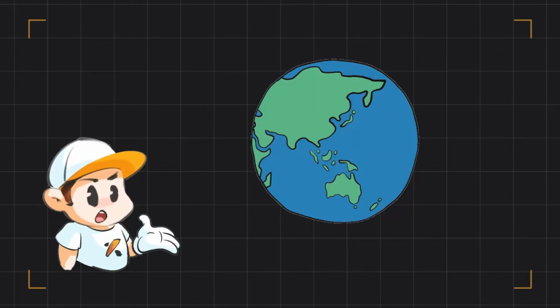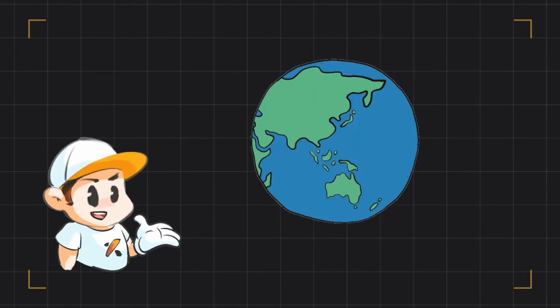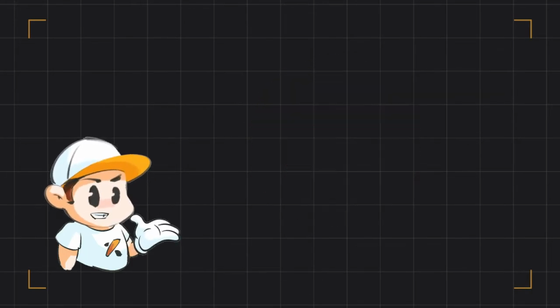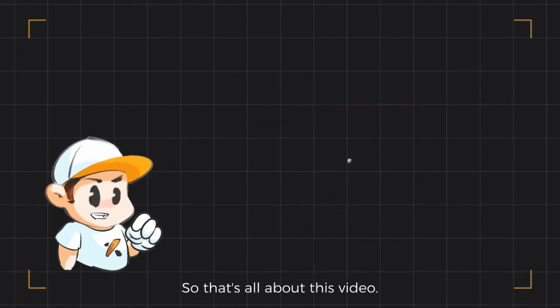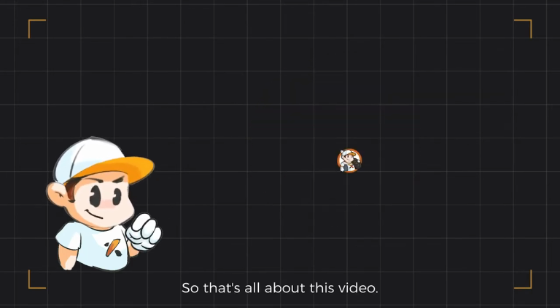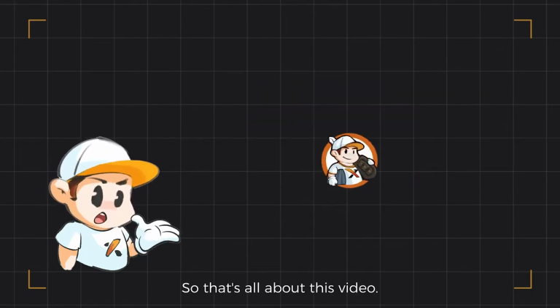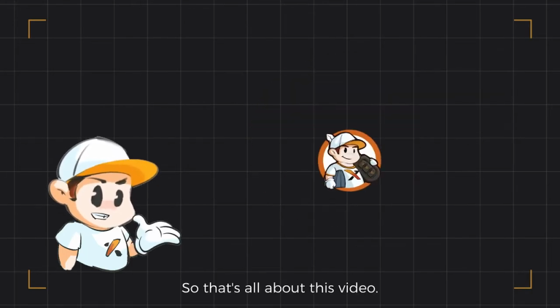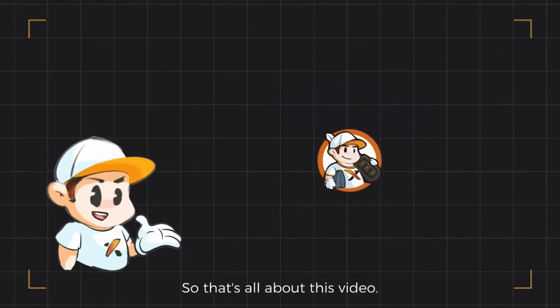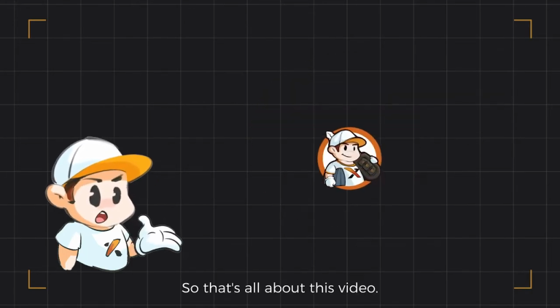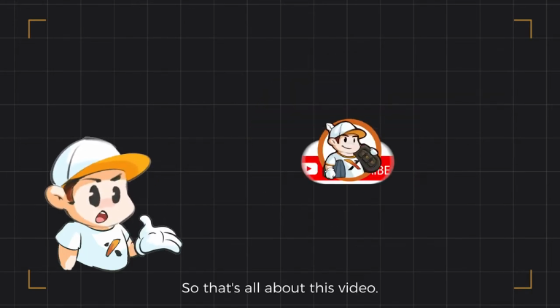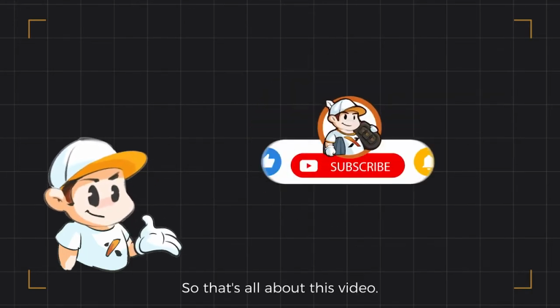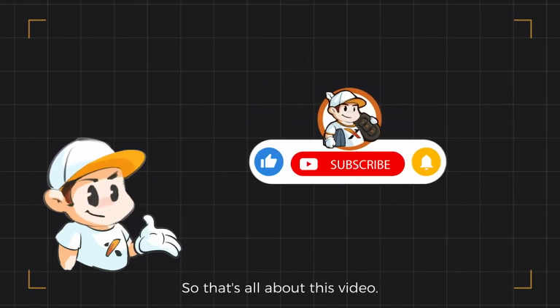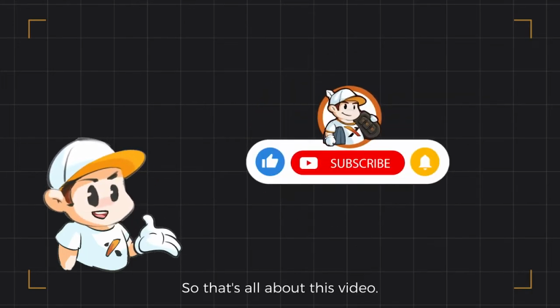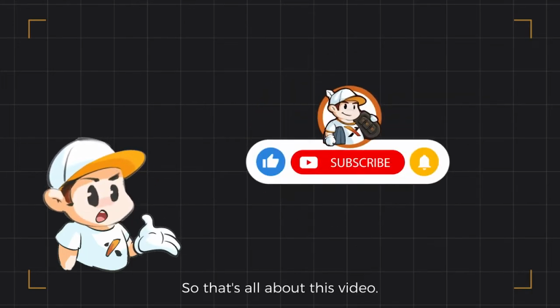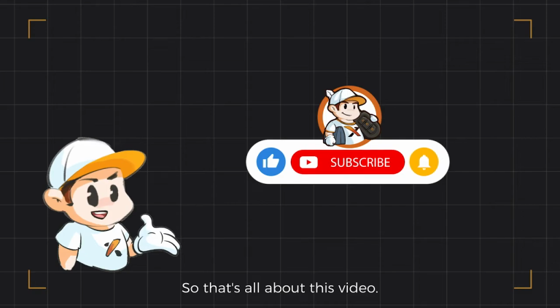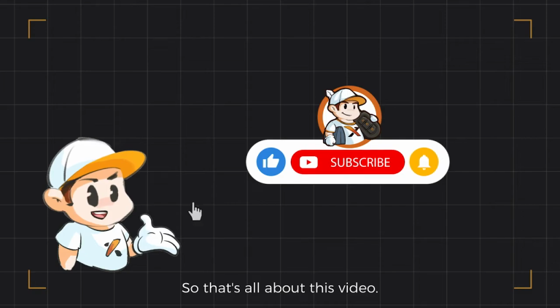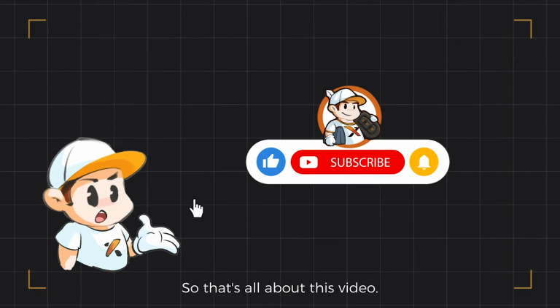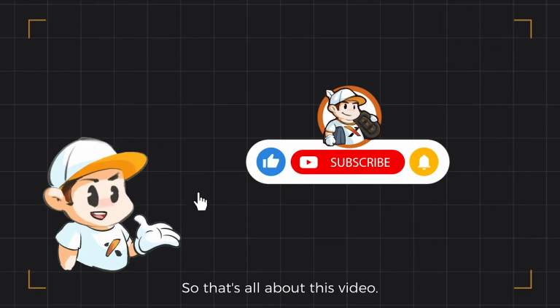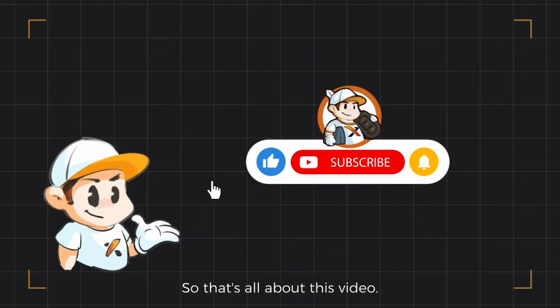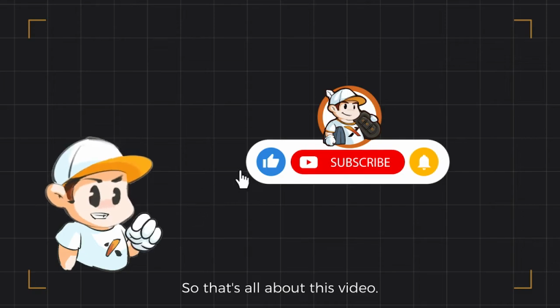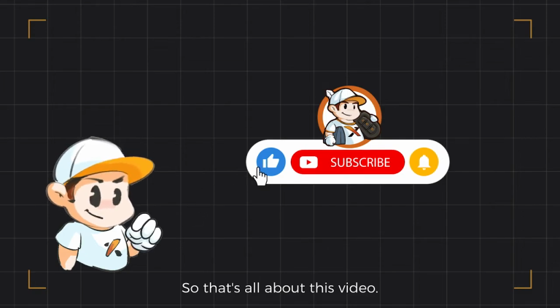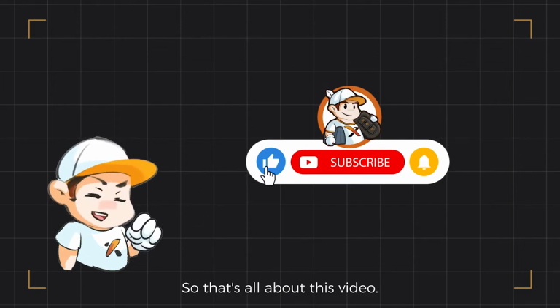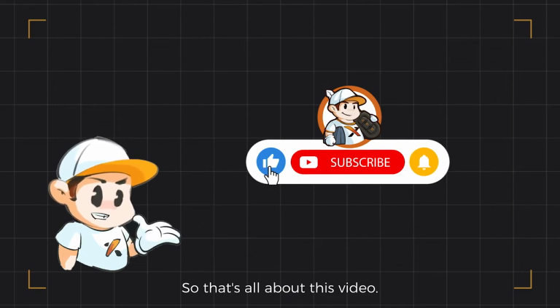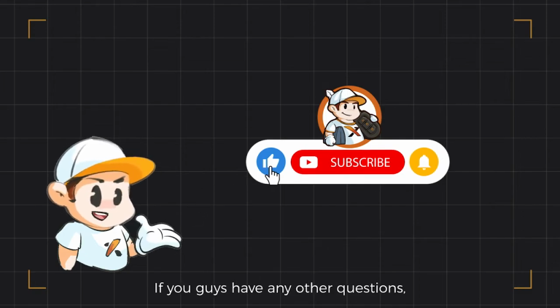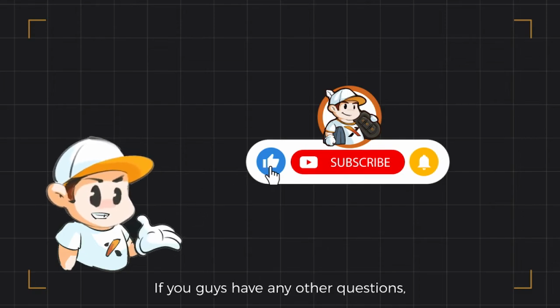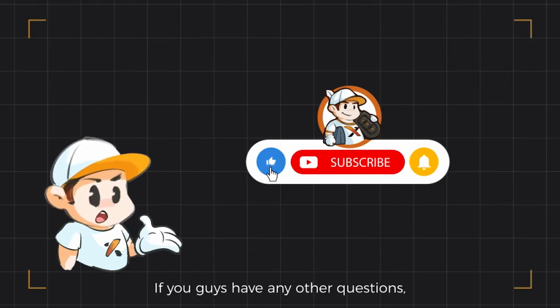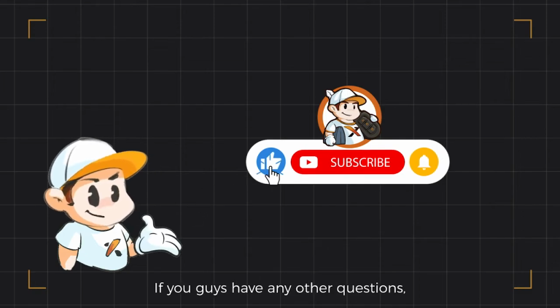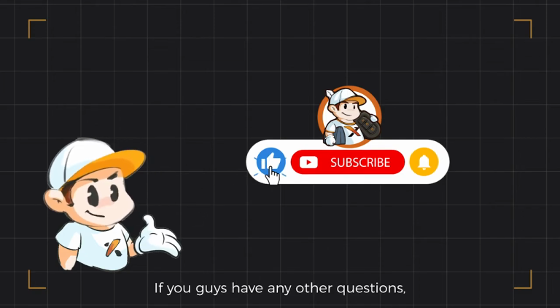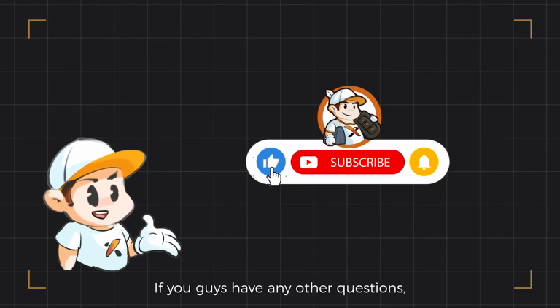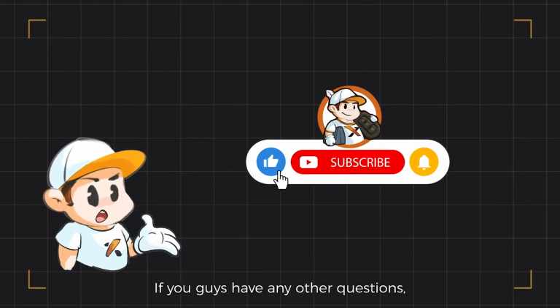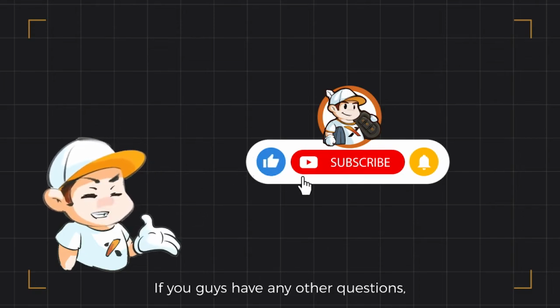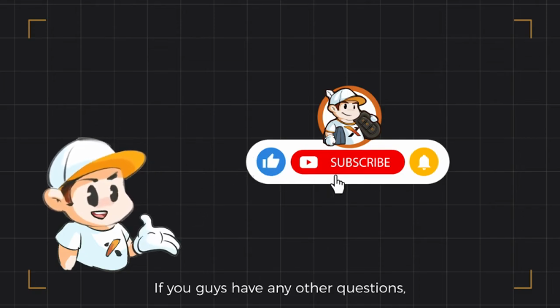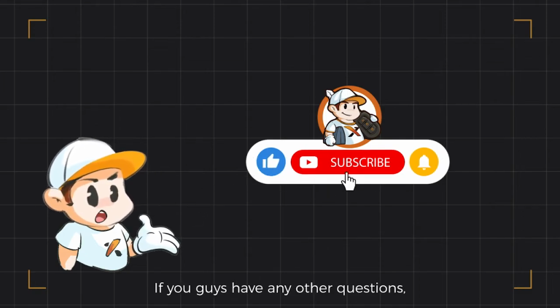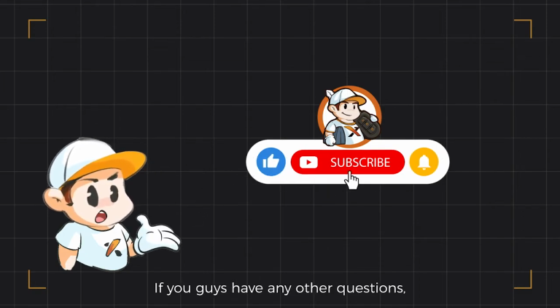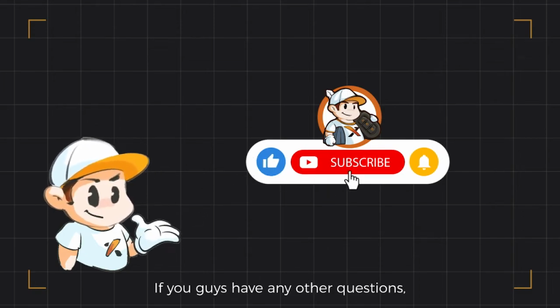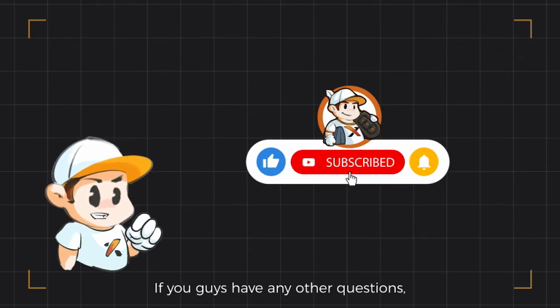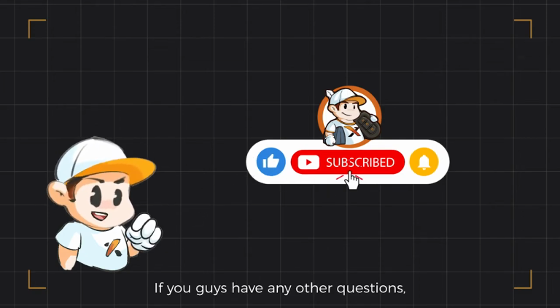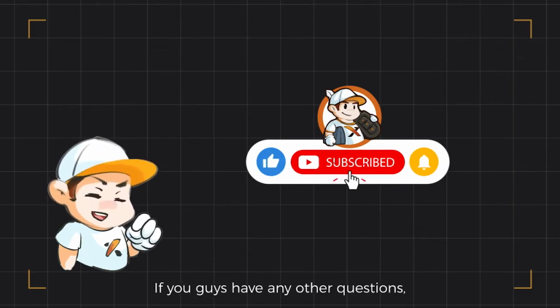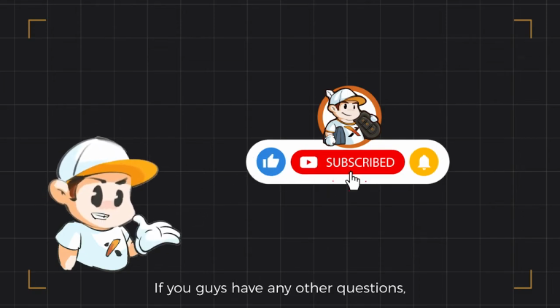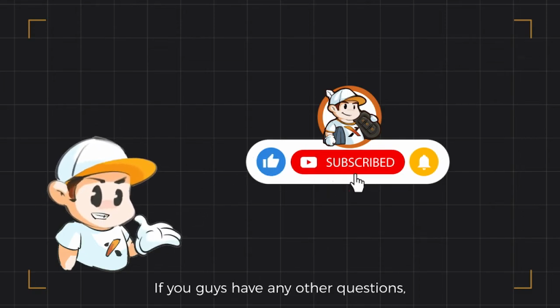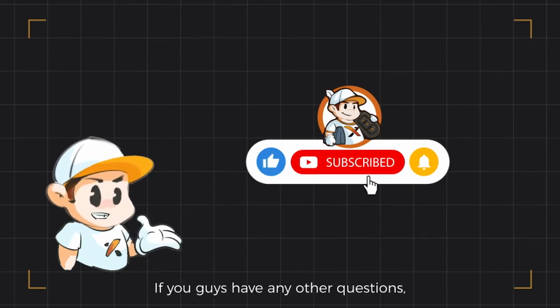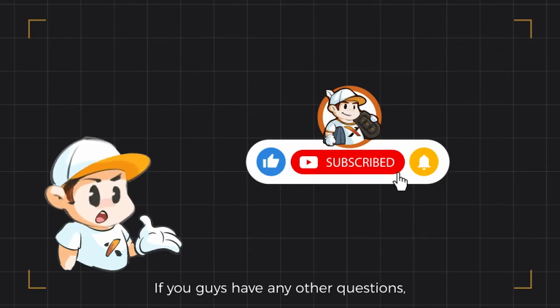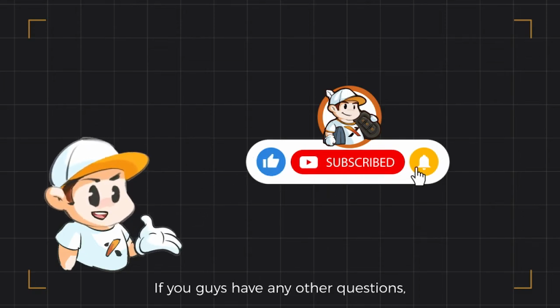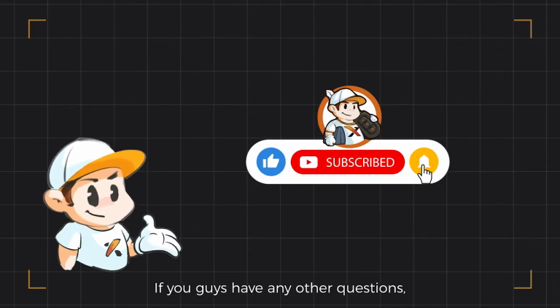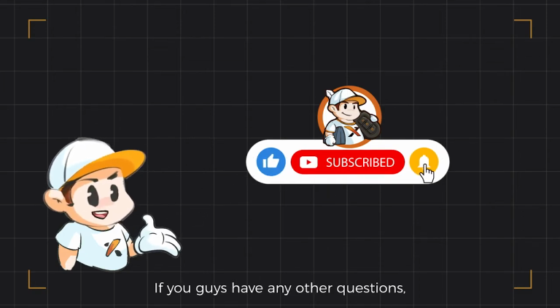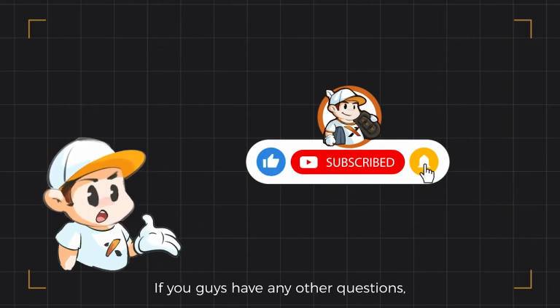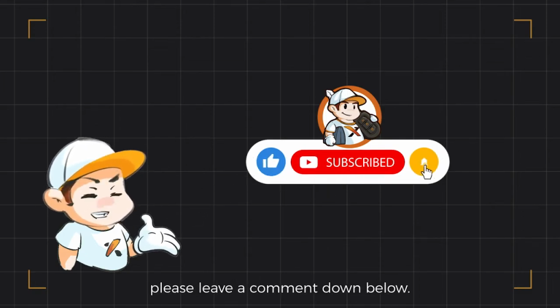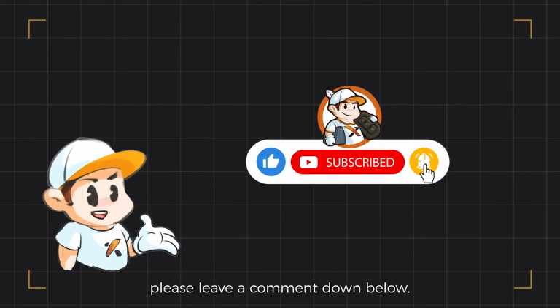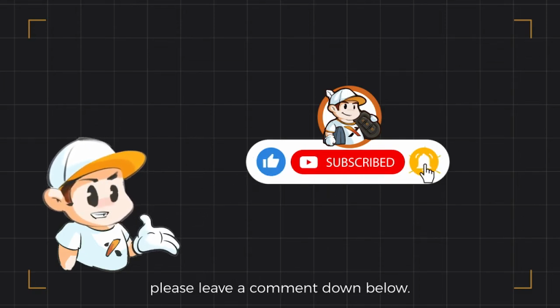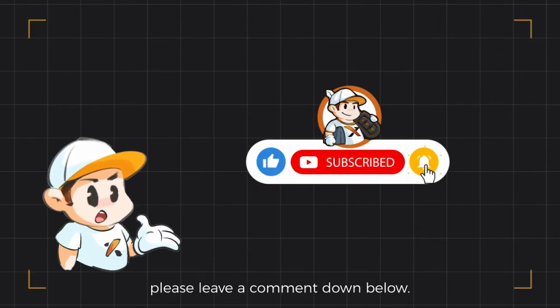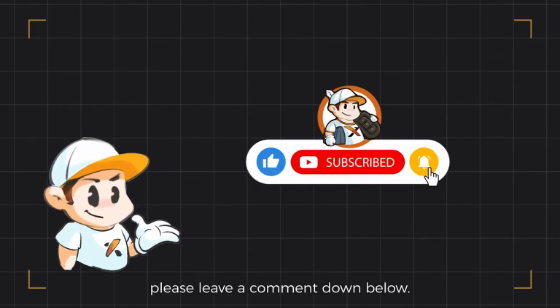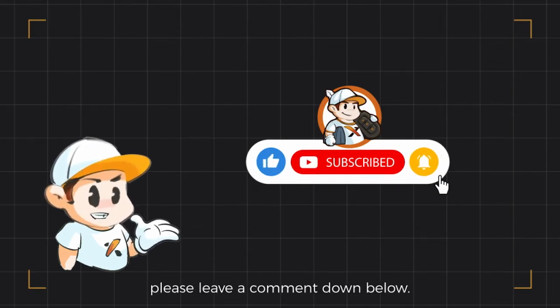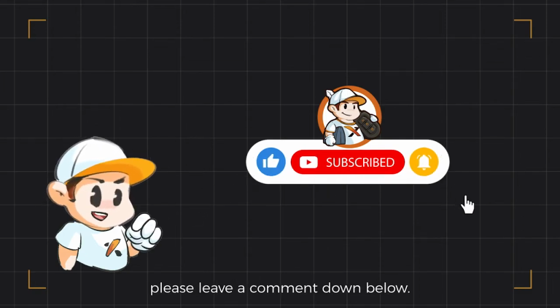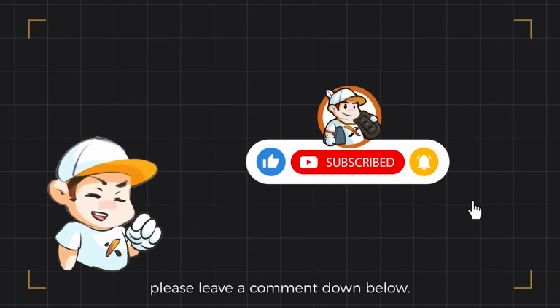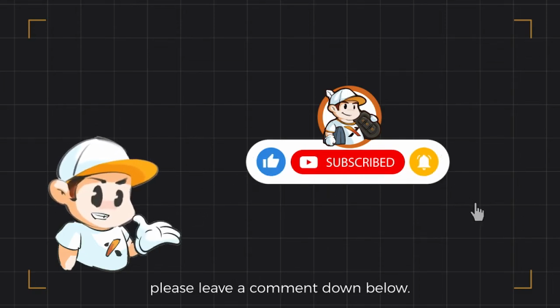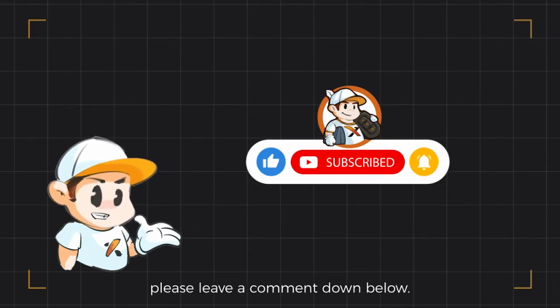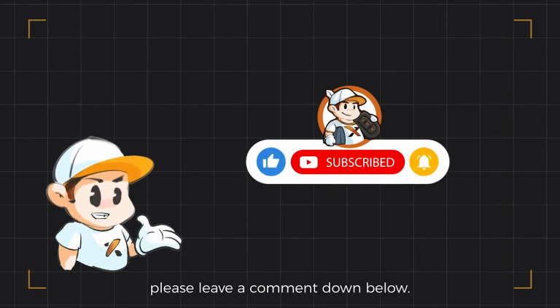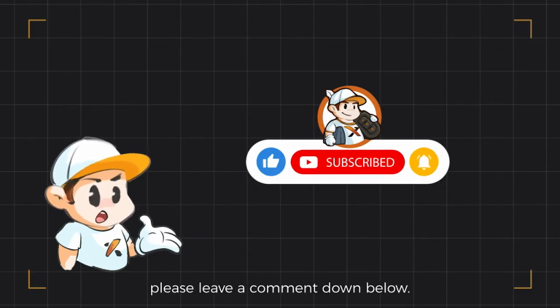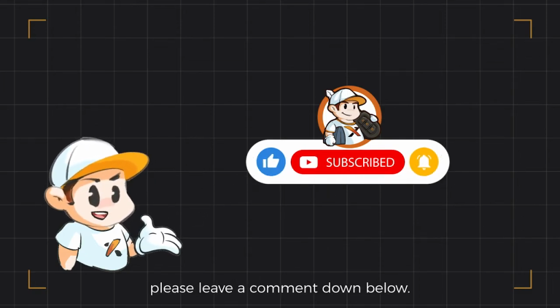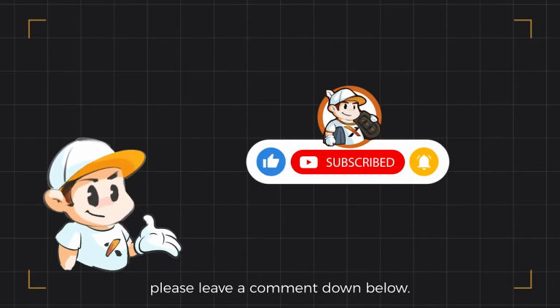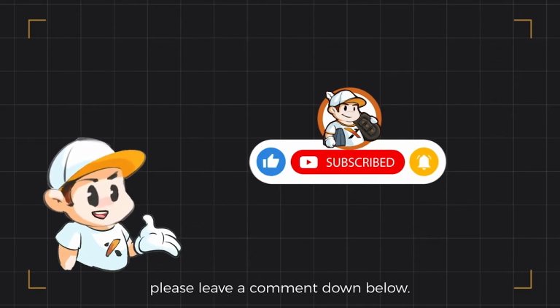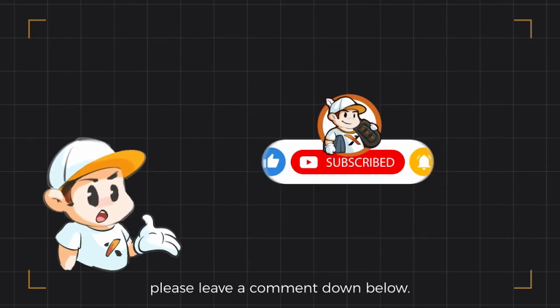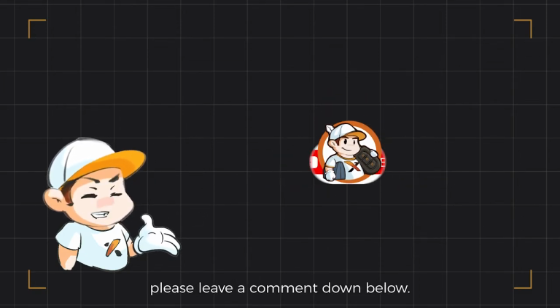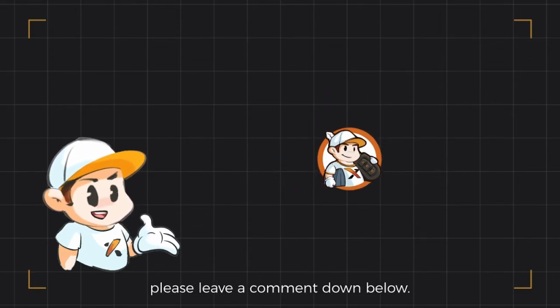So that's all about this video. If you guys have any other questions, please leave a comment down below.